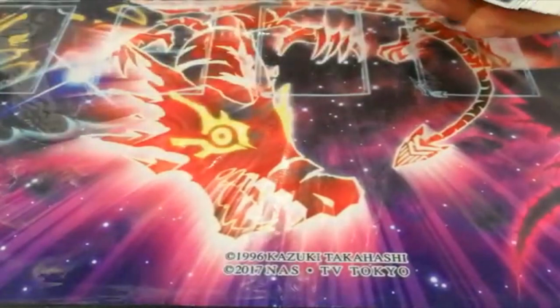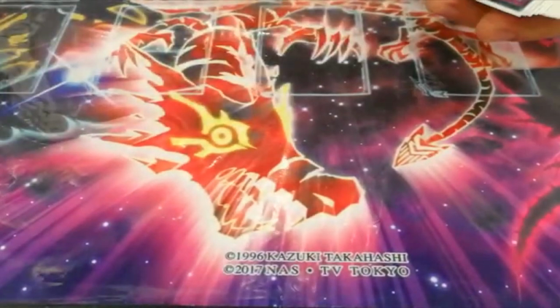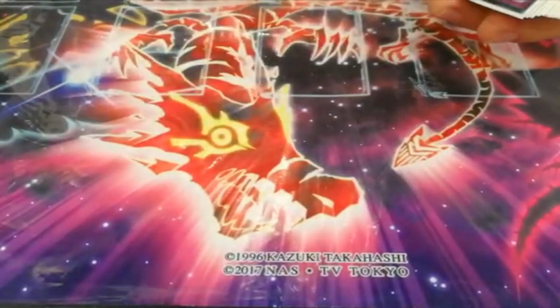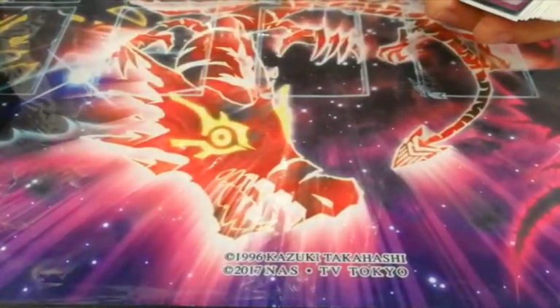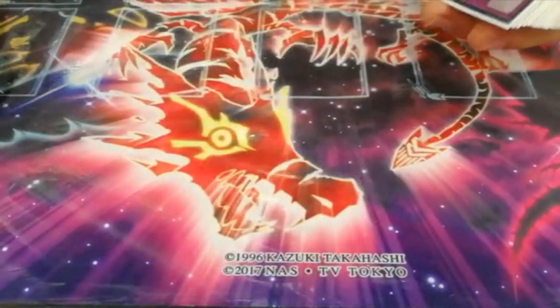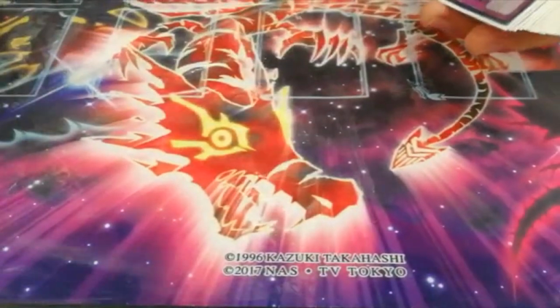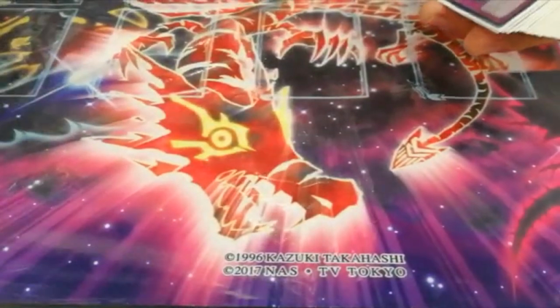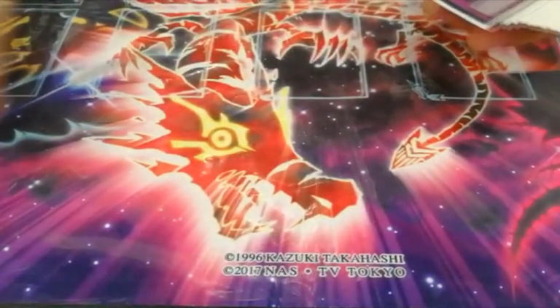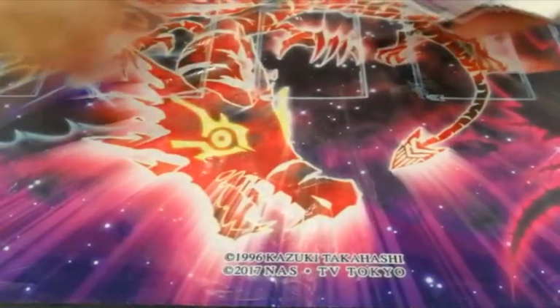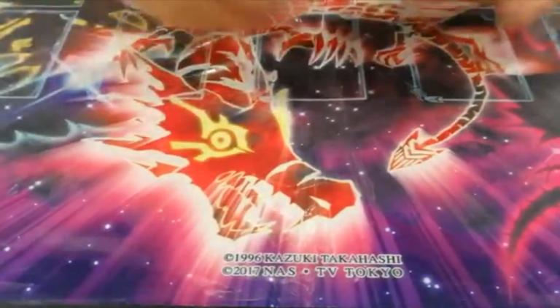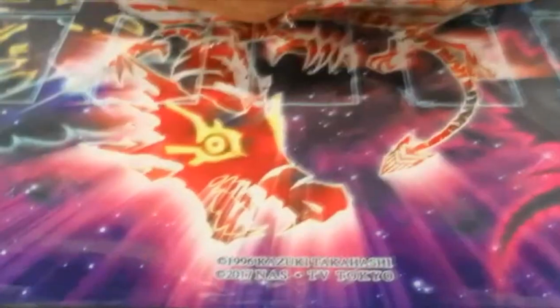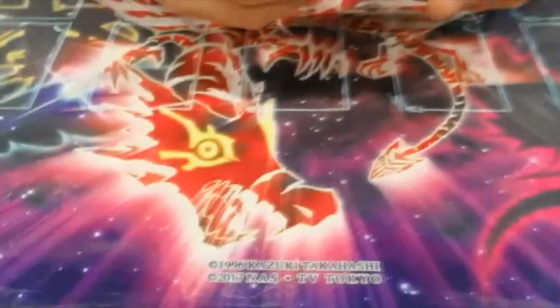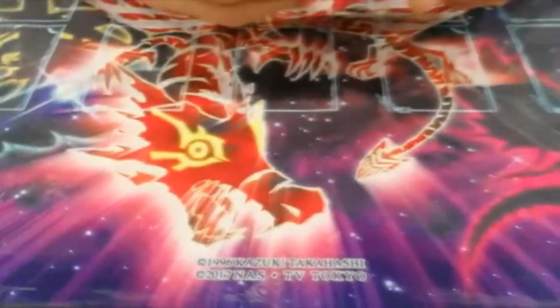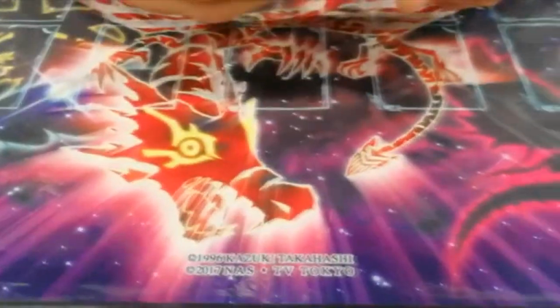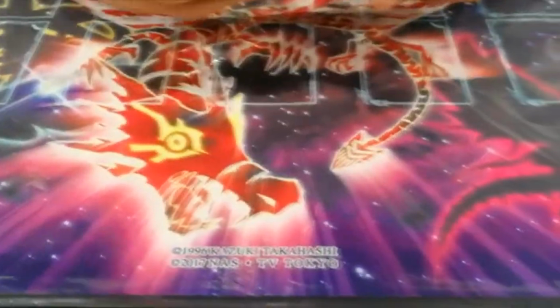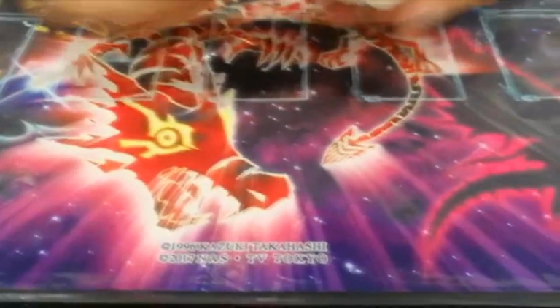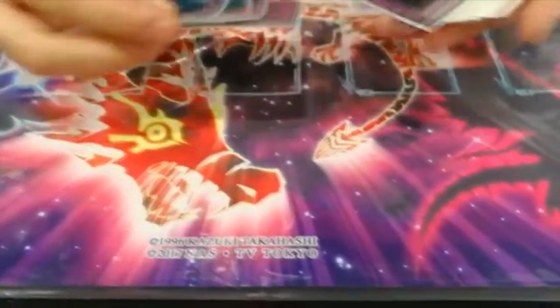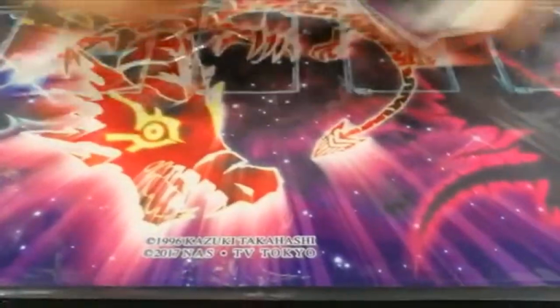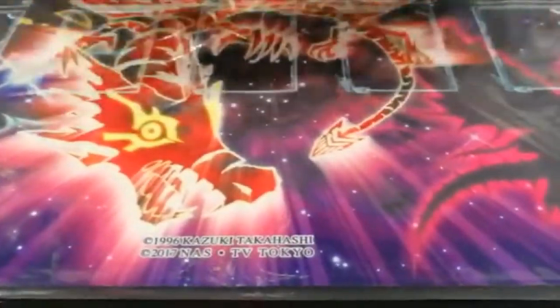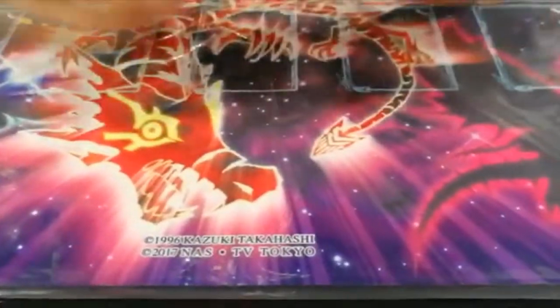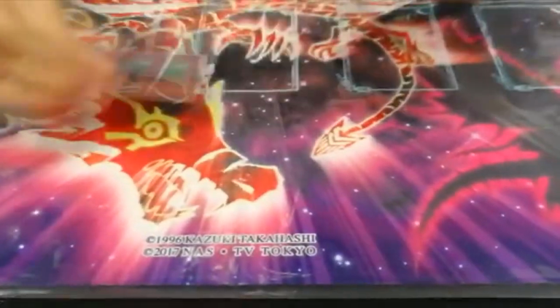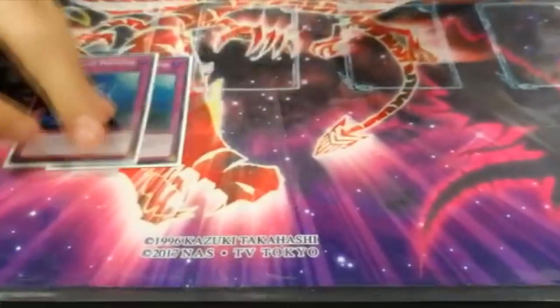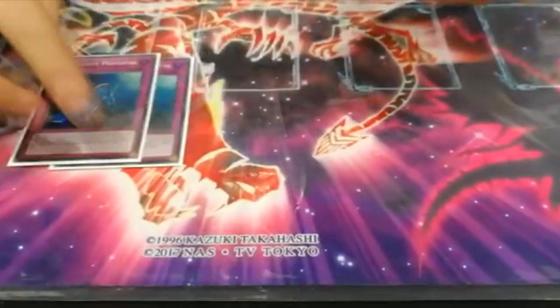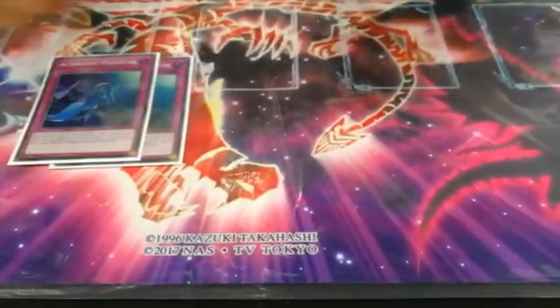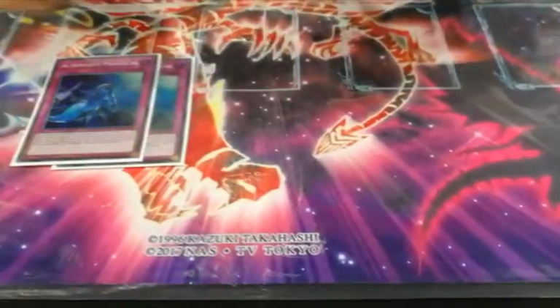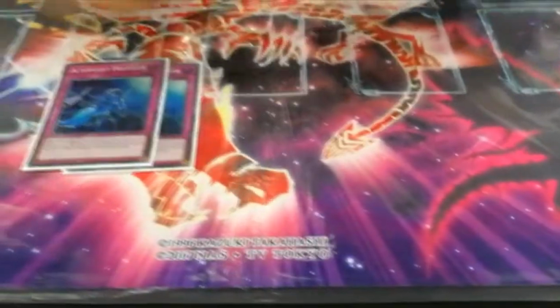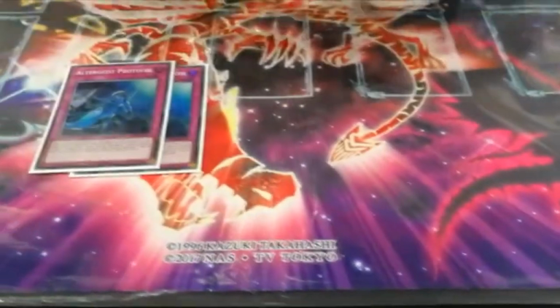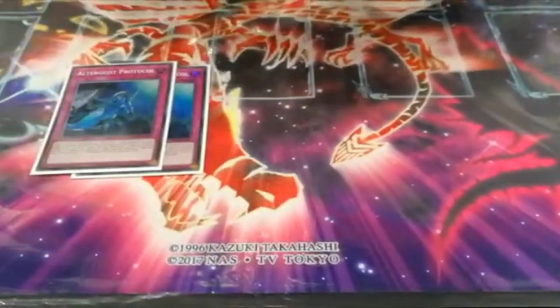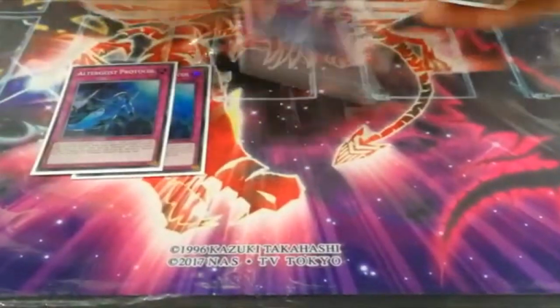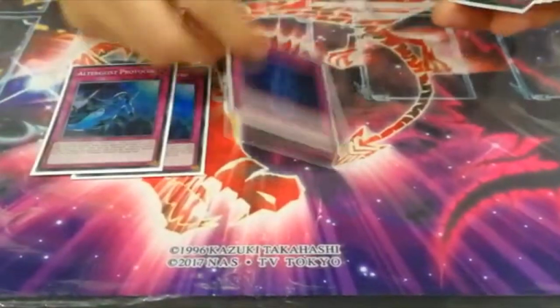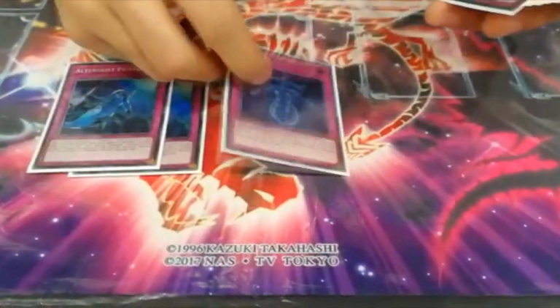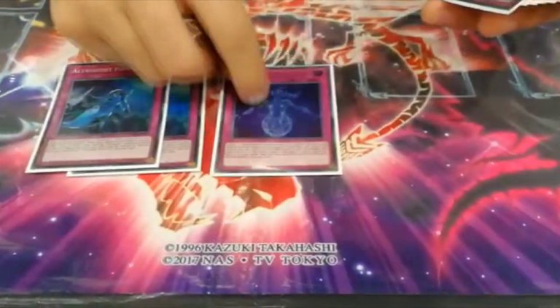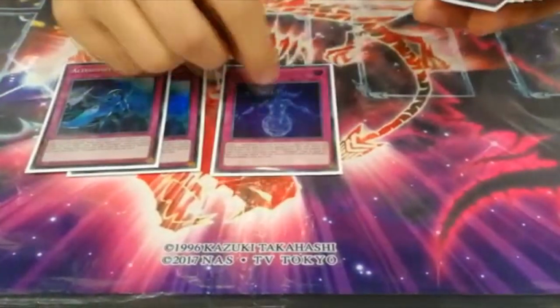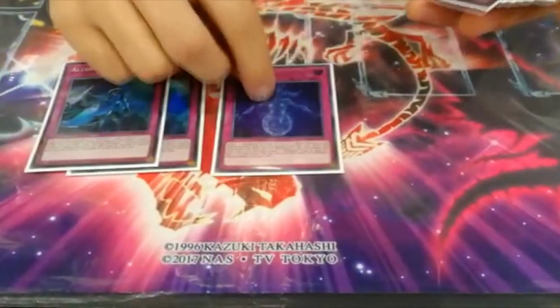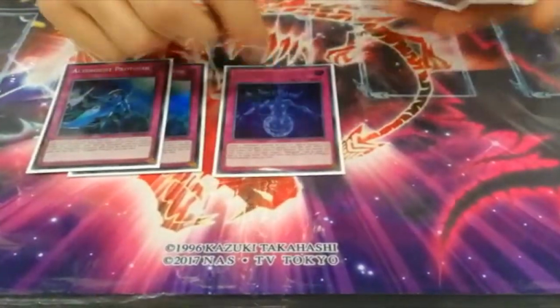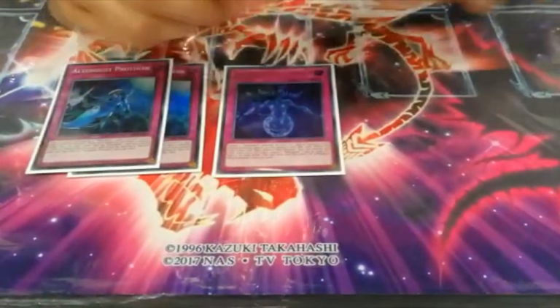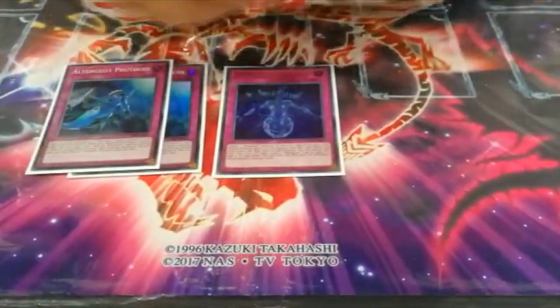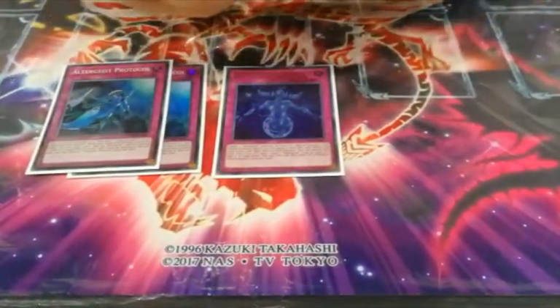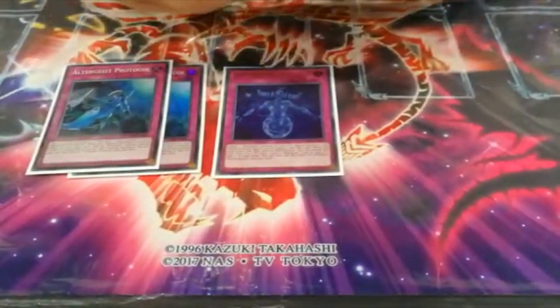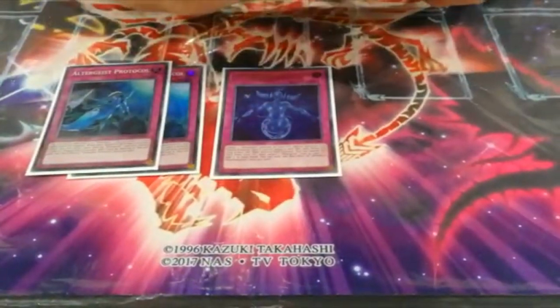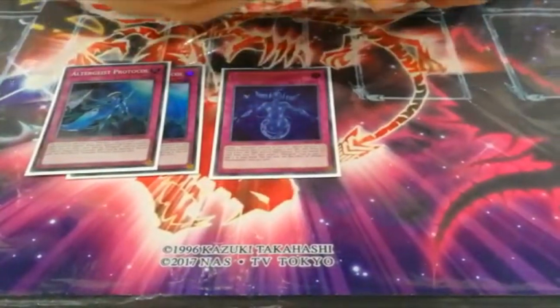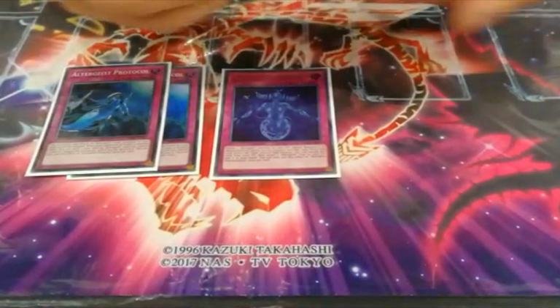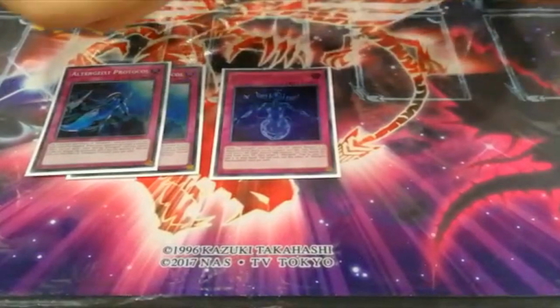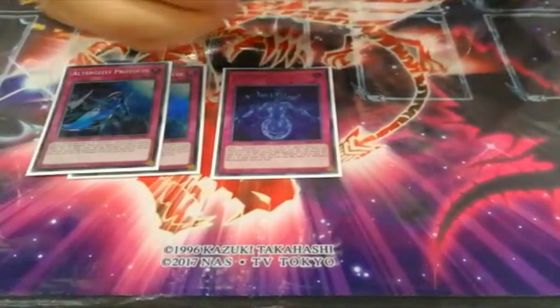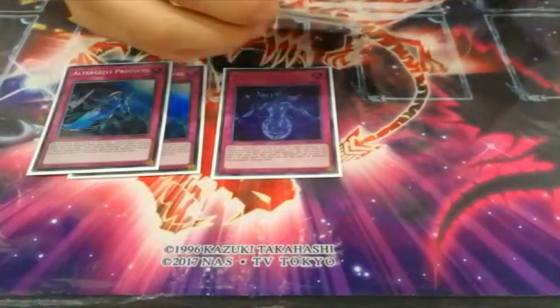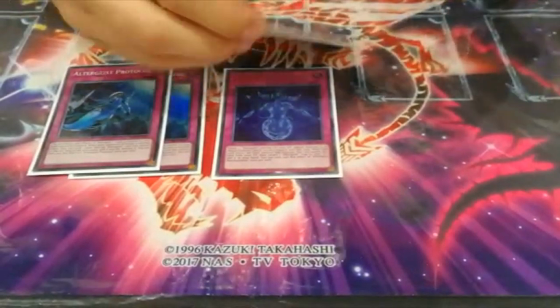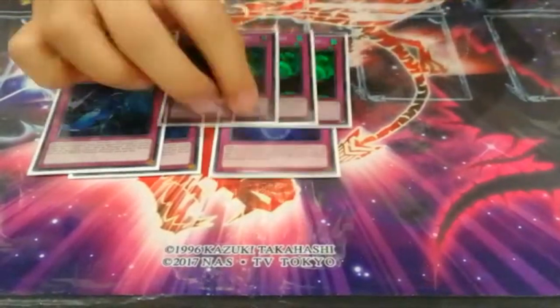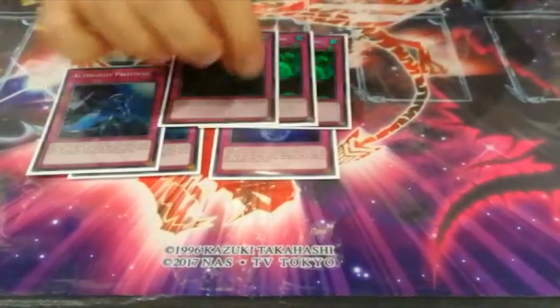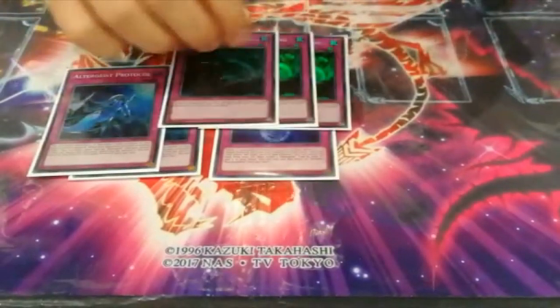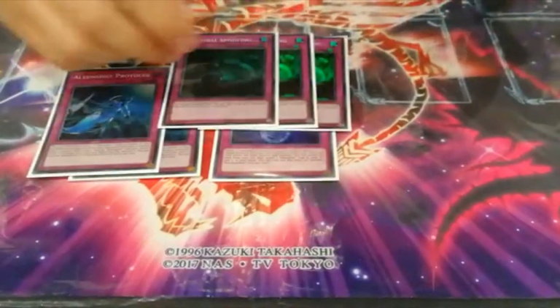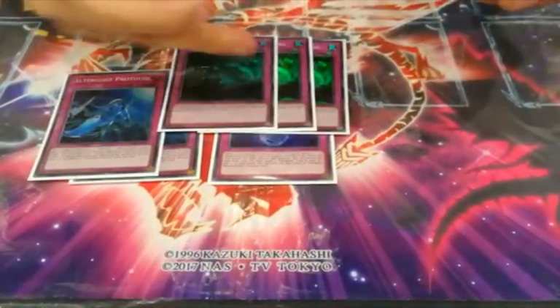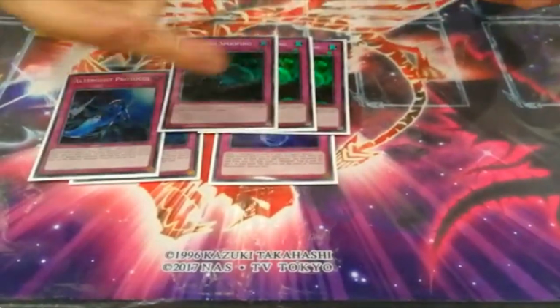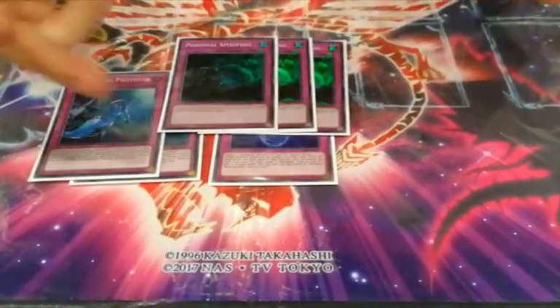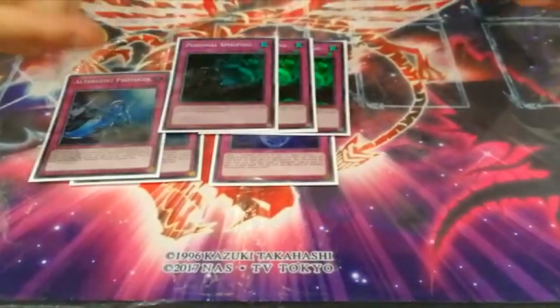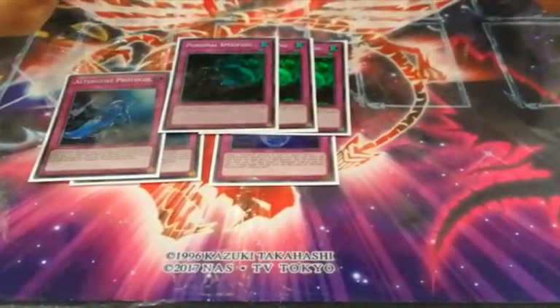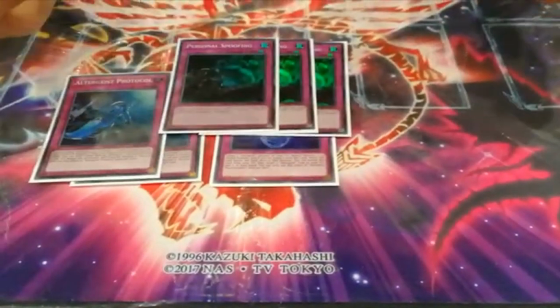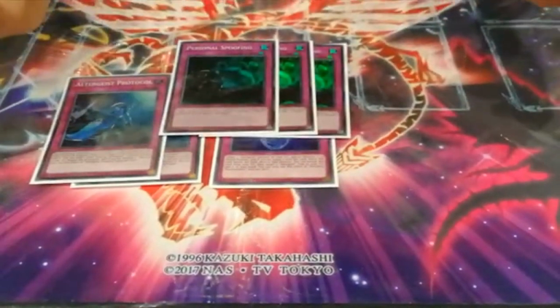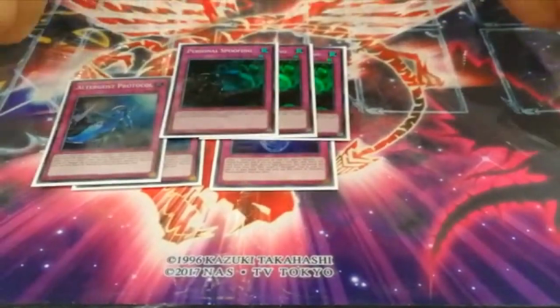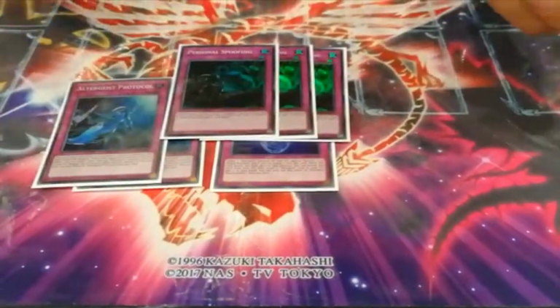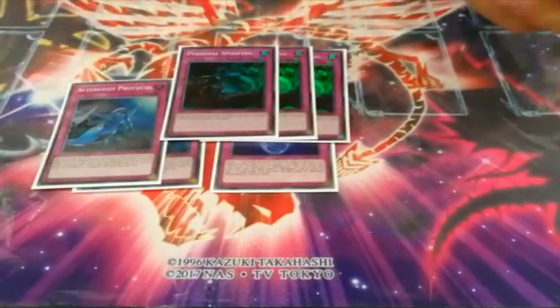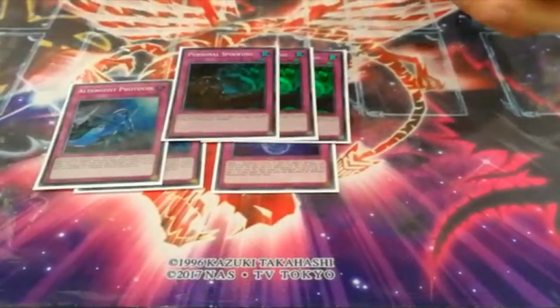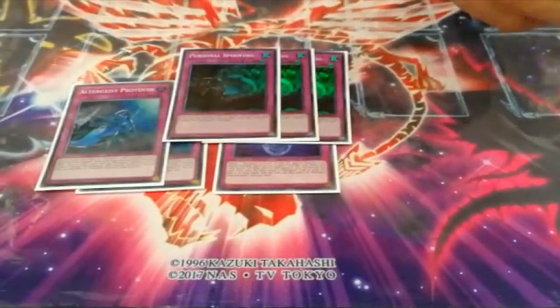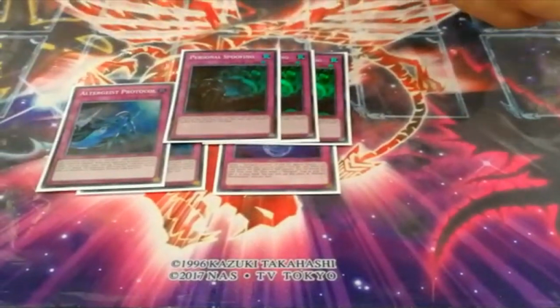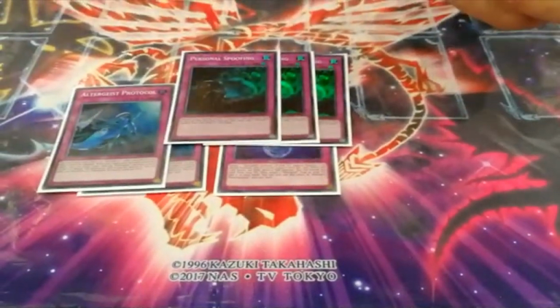Now onto the traps — the standard ones: 2 of these, 1 of these, and 3 Spoofing, which goes with the engine as well.